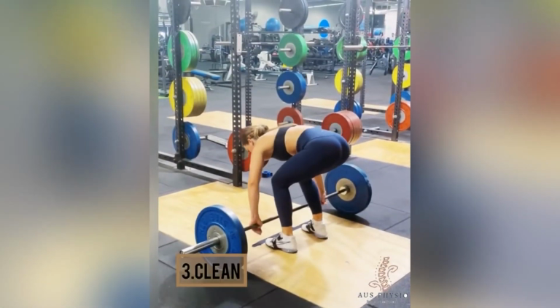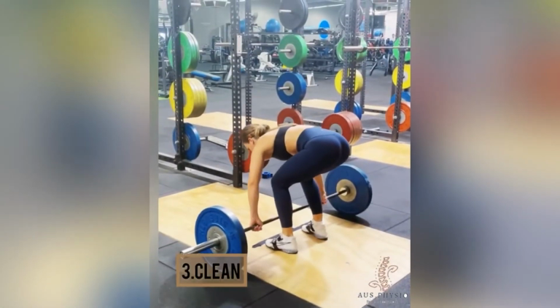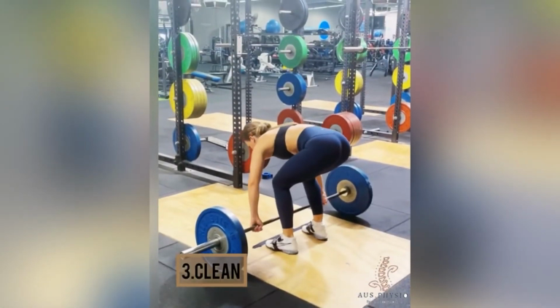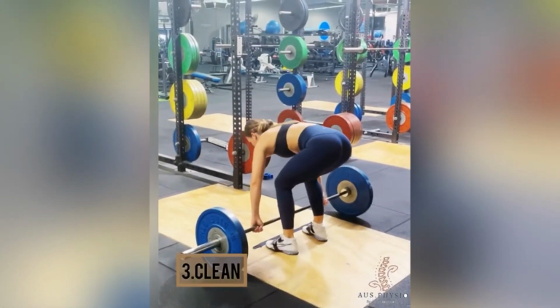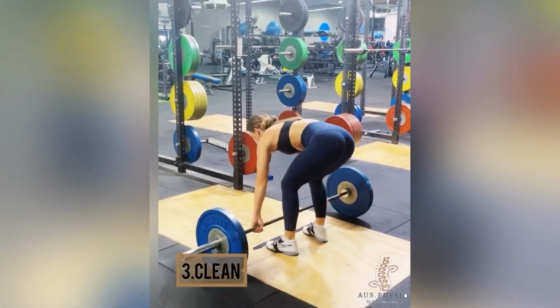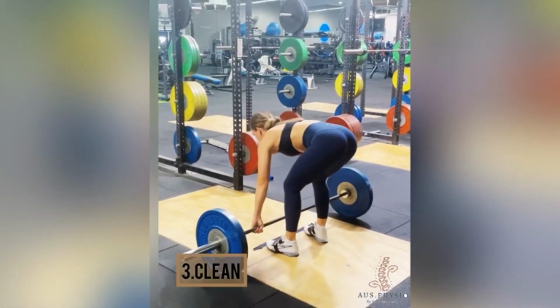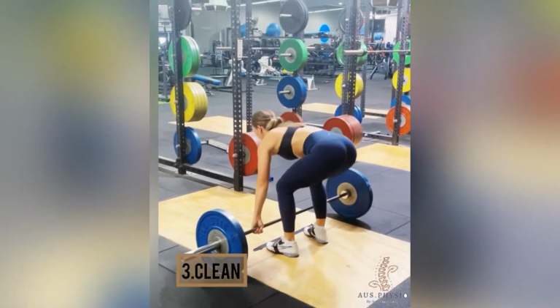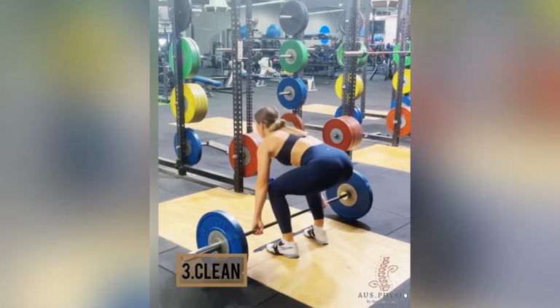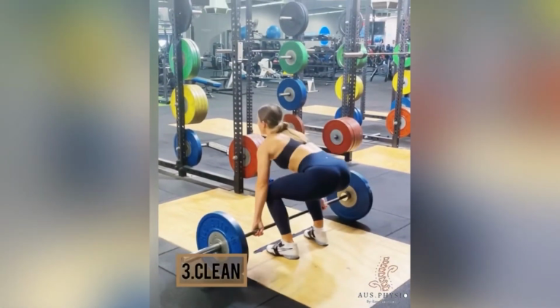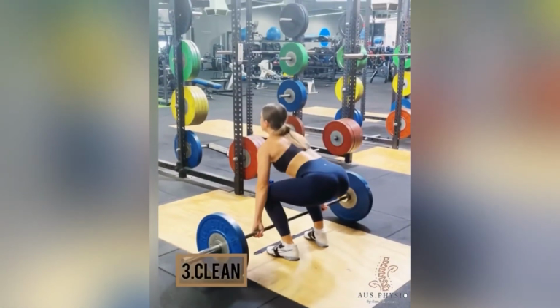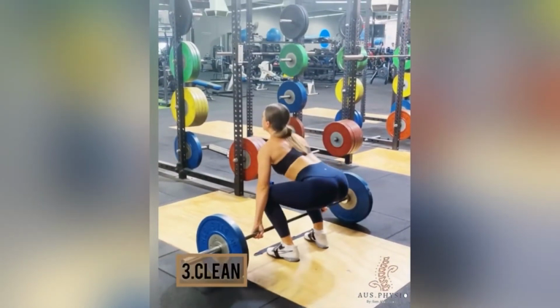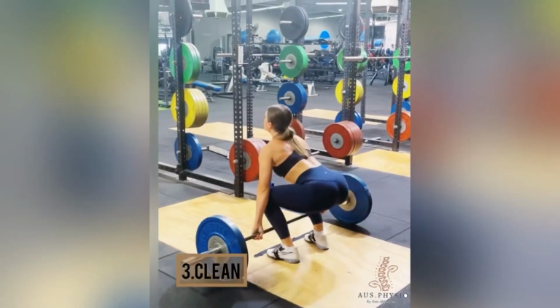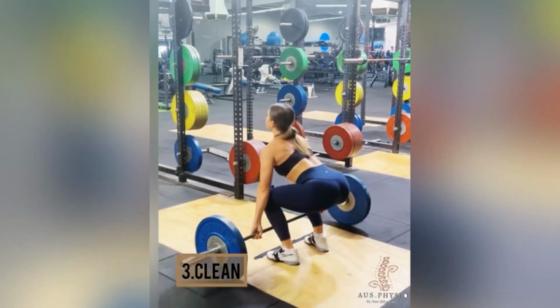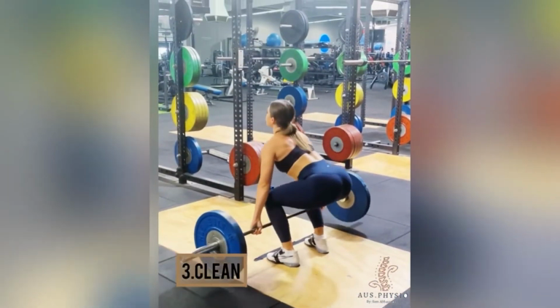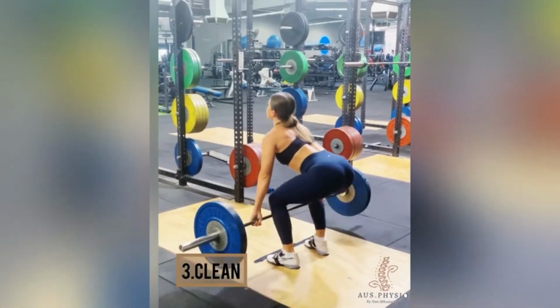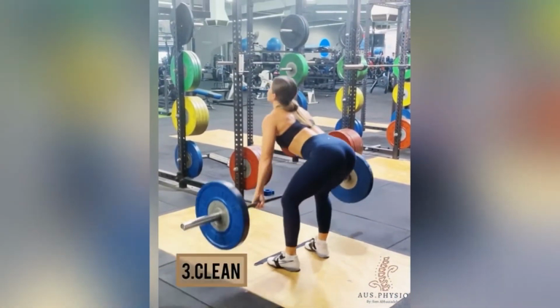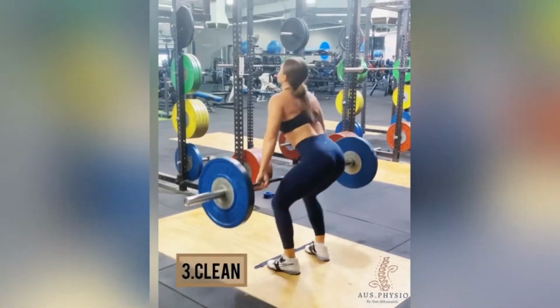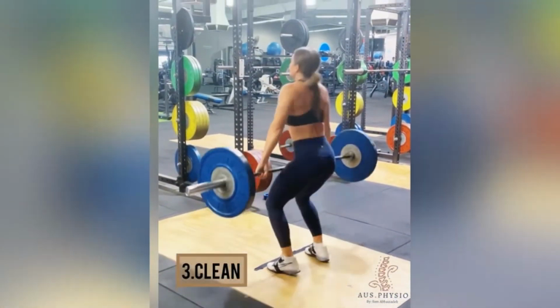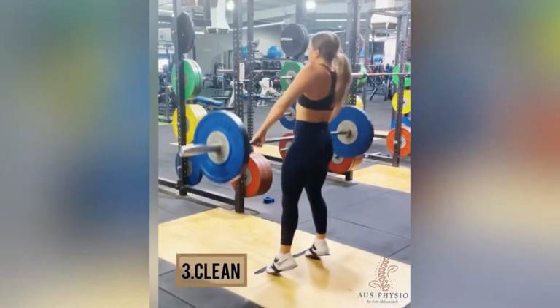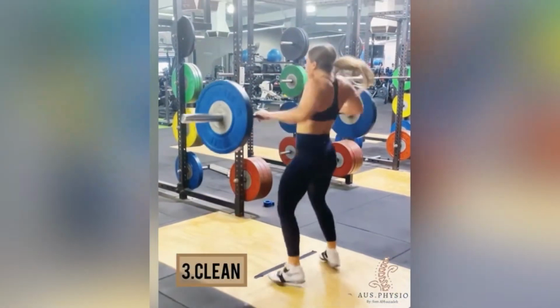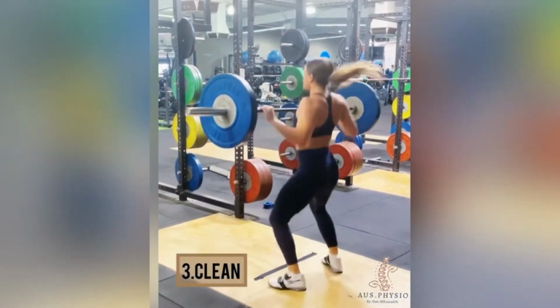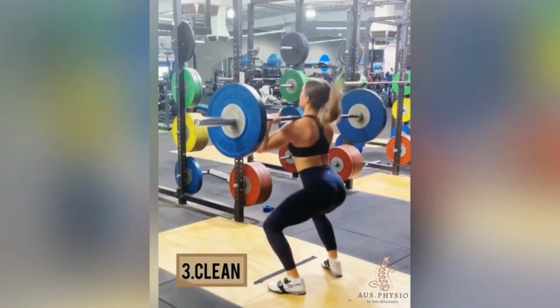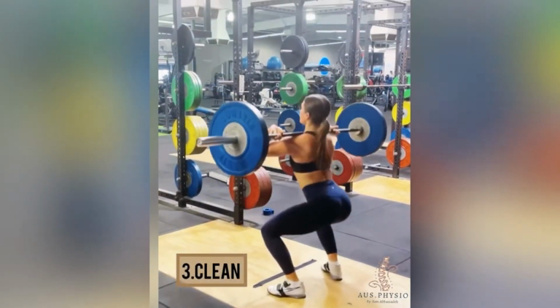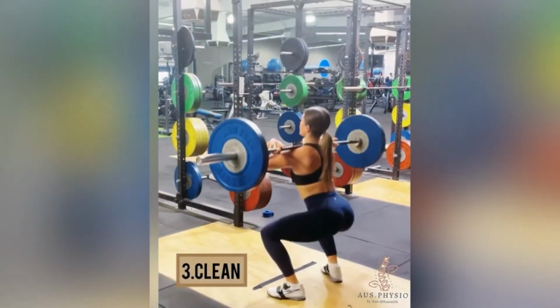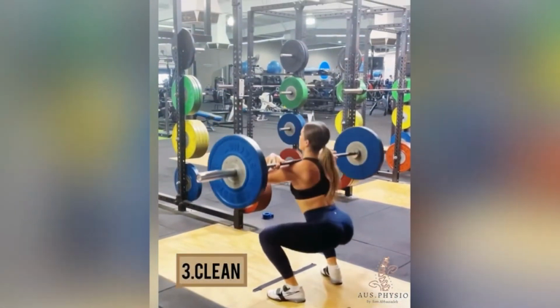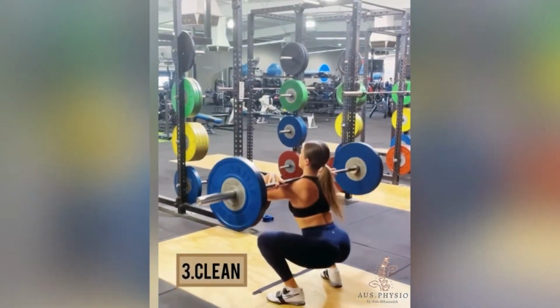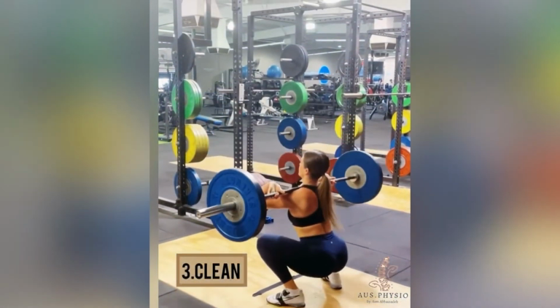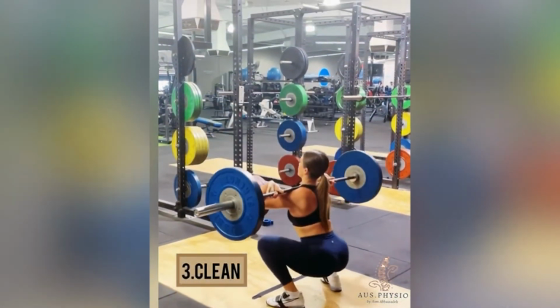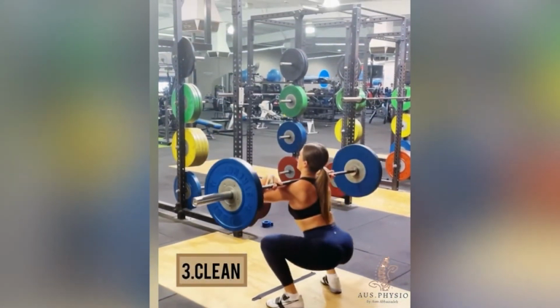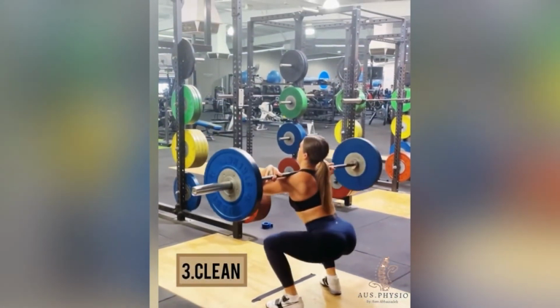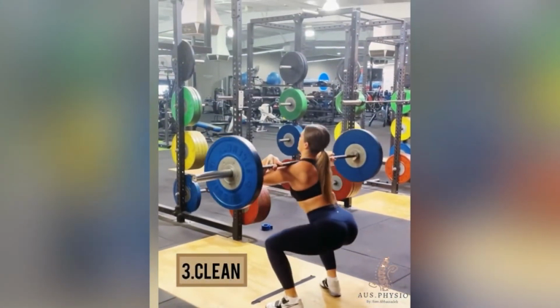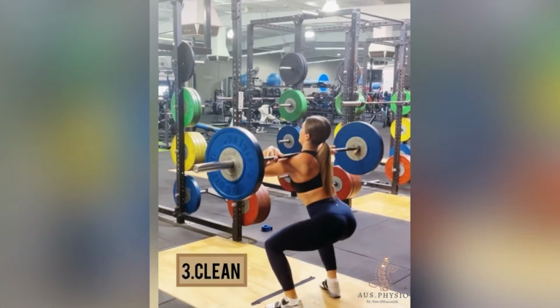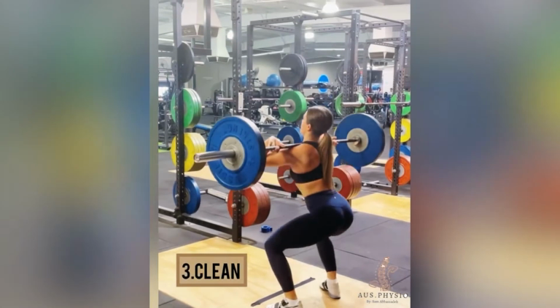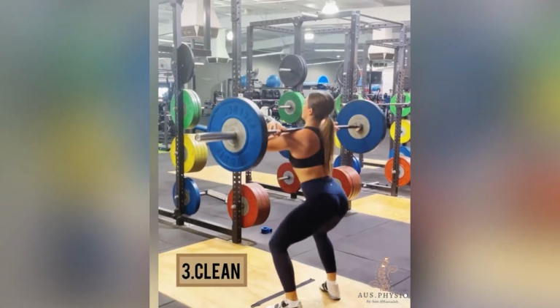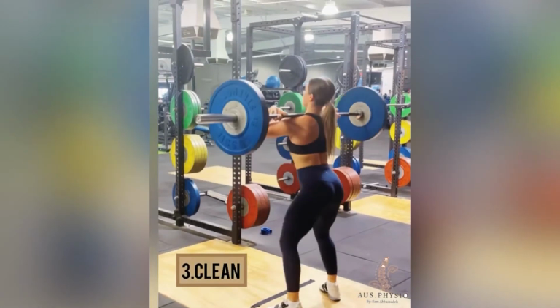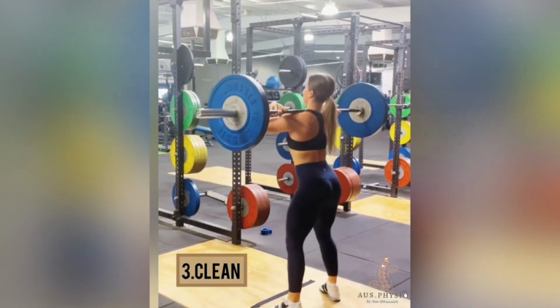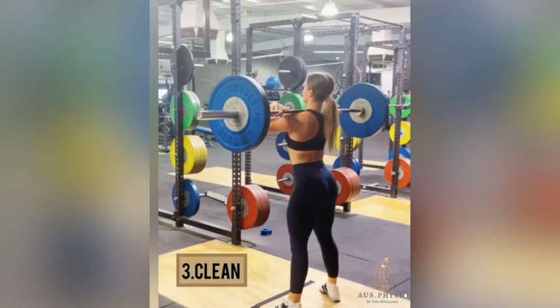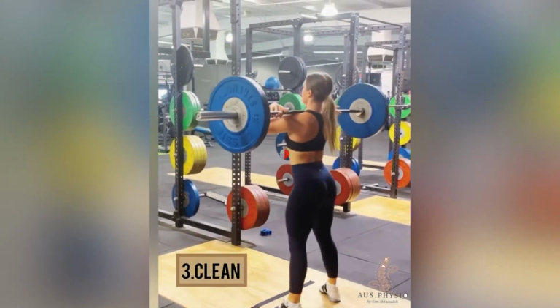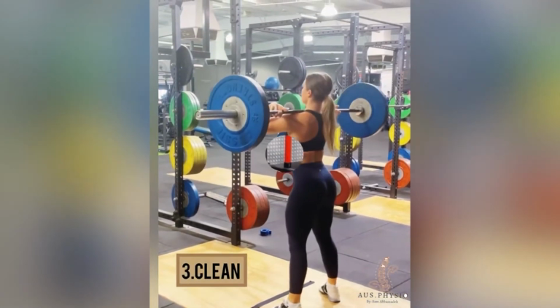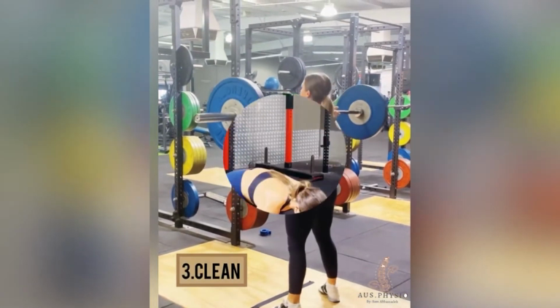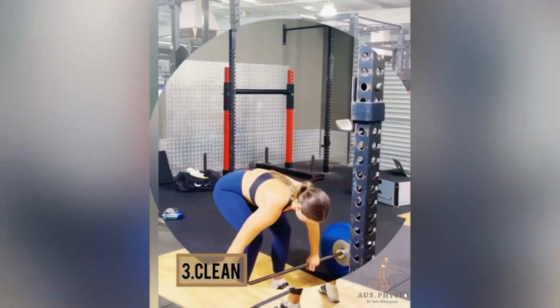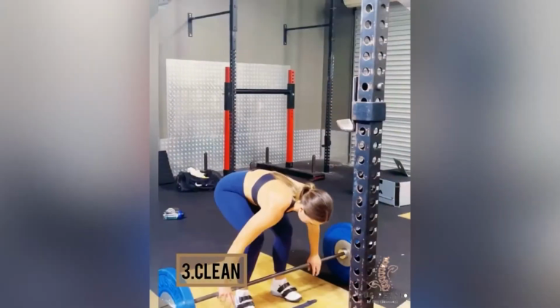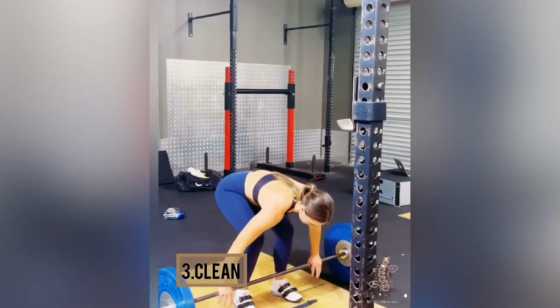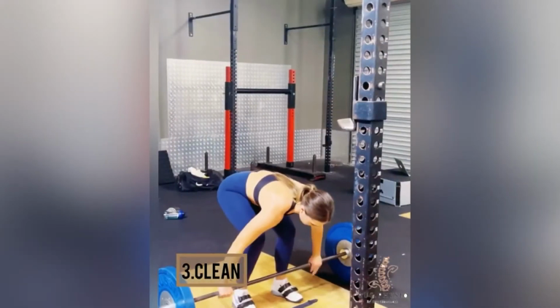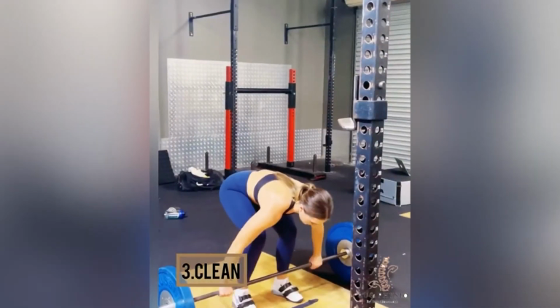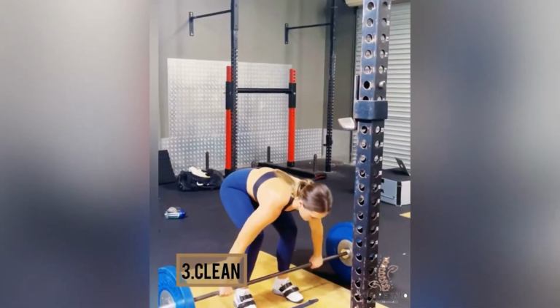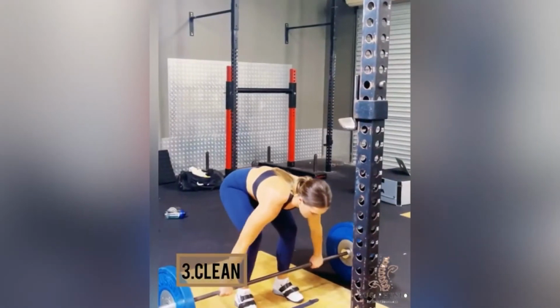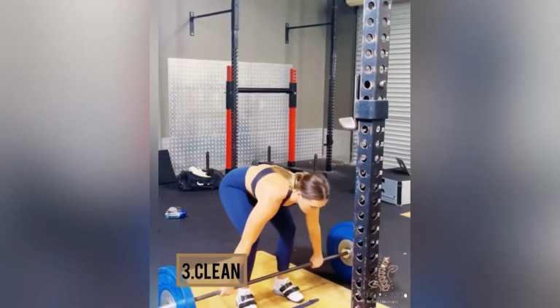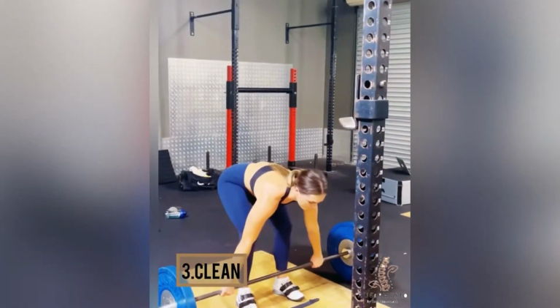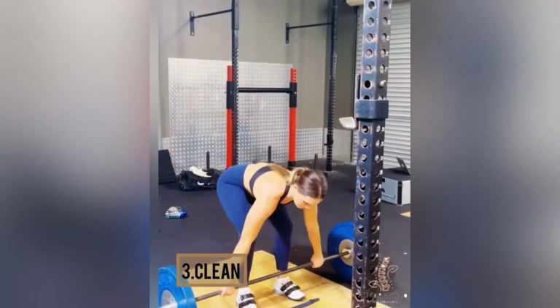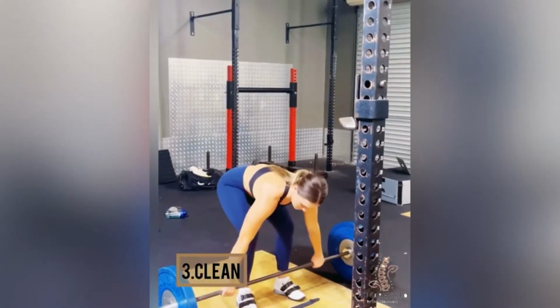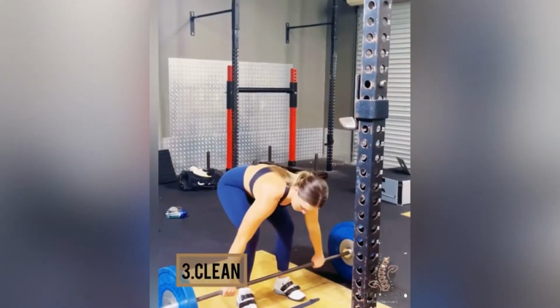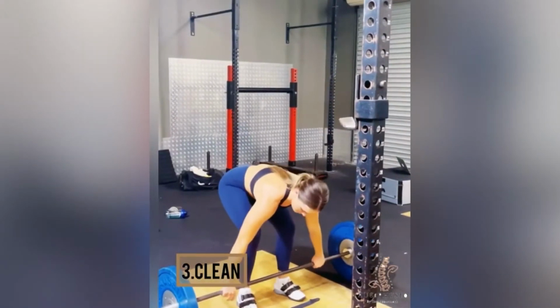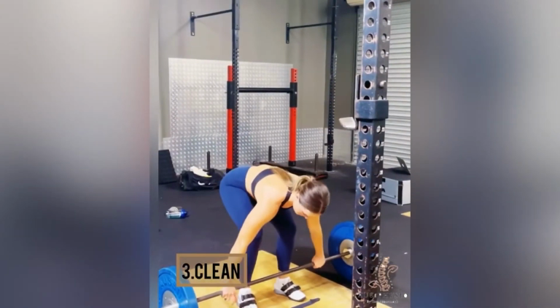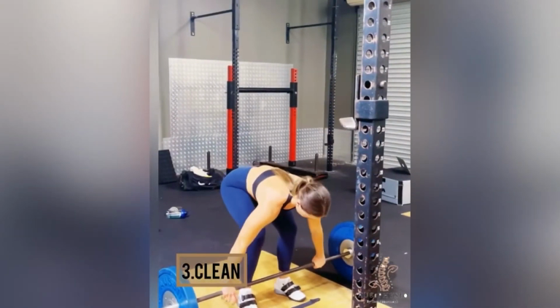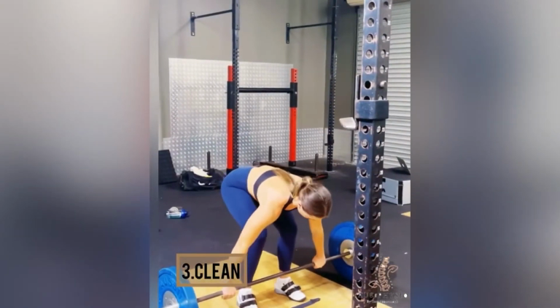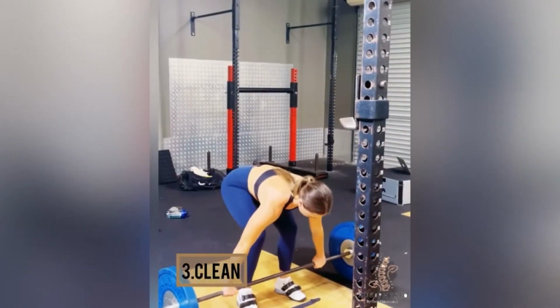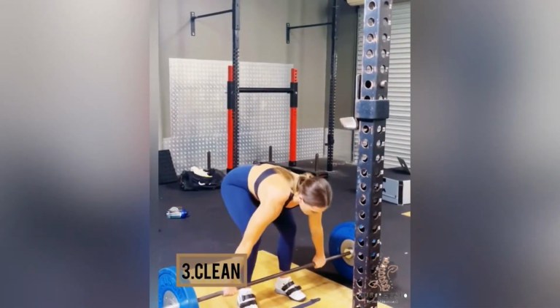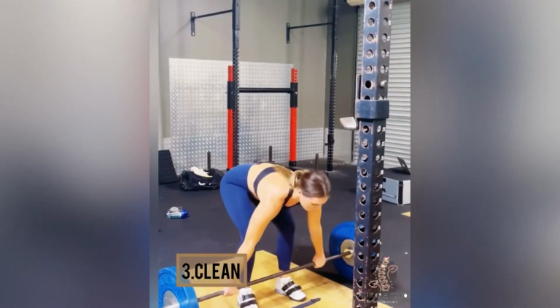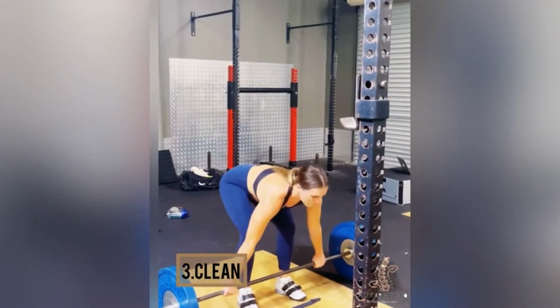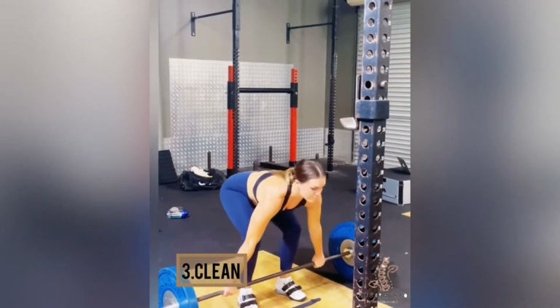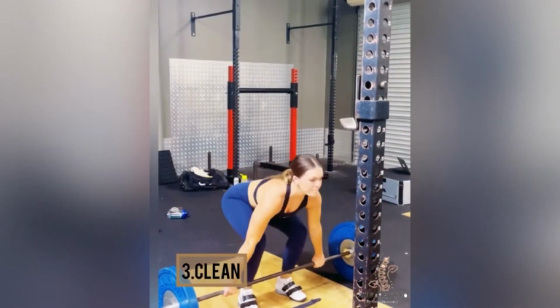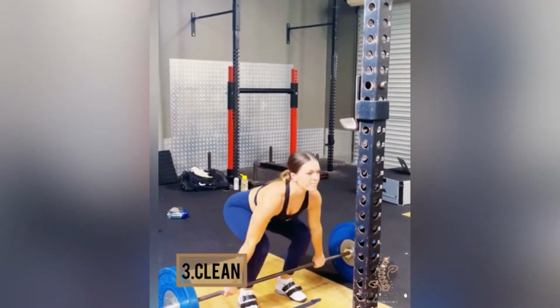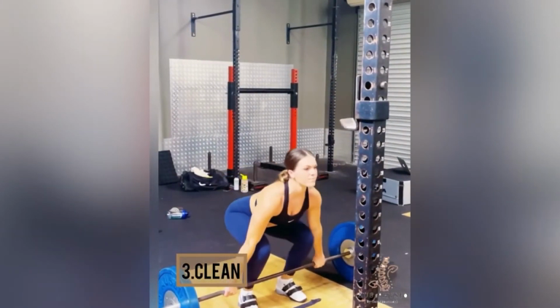The third movement is the clean. In a clean movement, the athlete throws the weight up and dives under it in a full squat position.